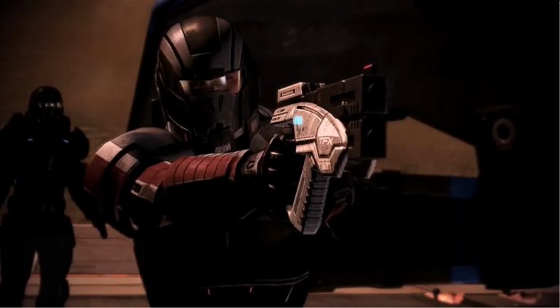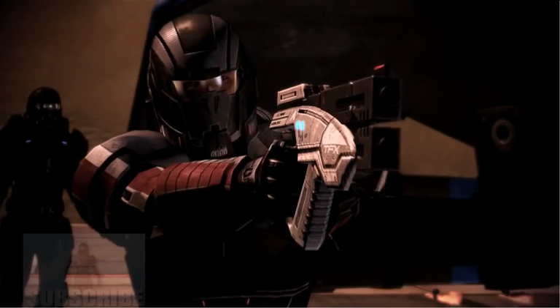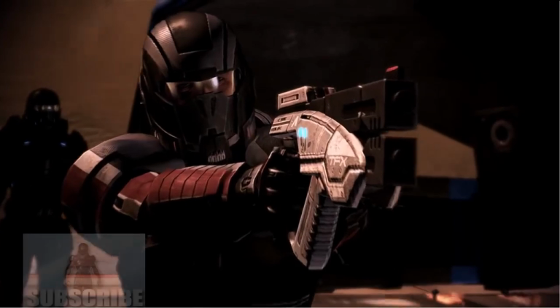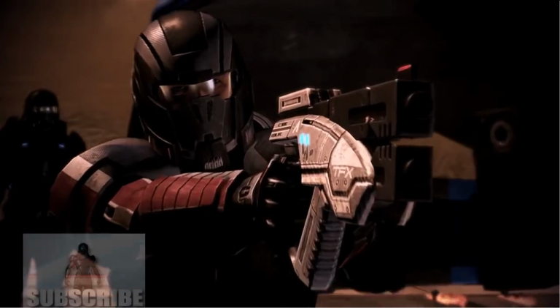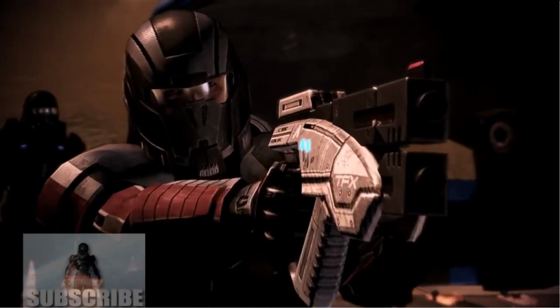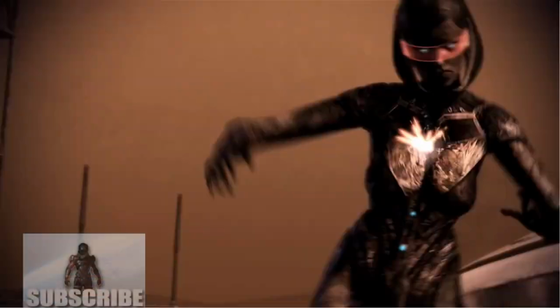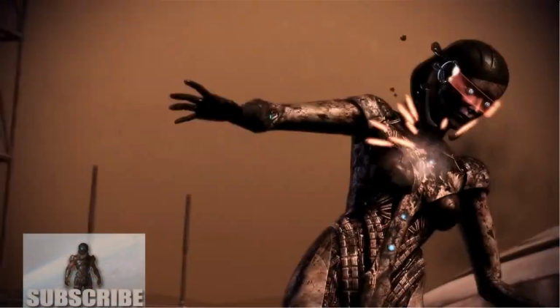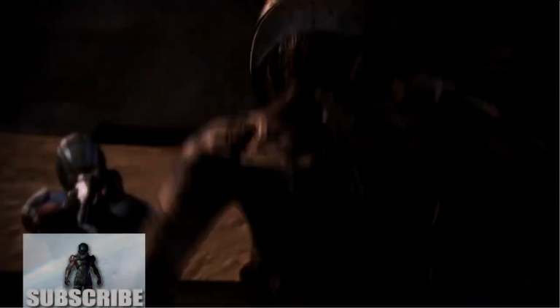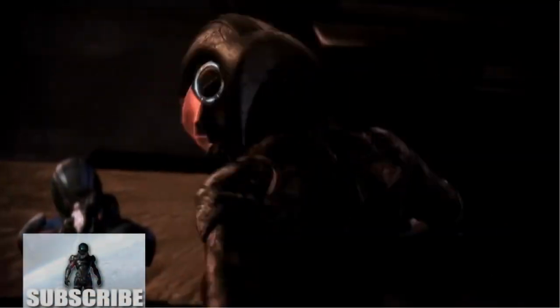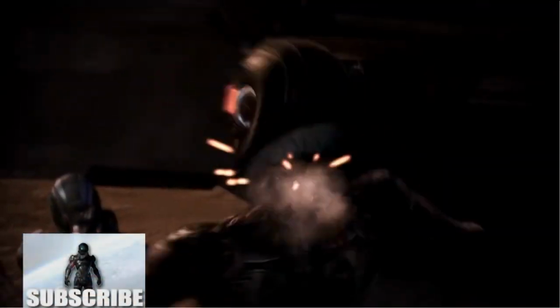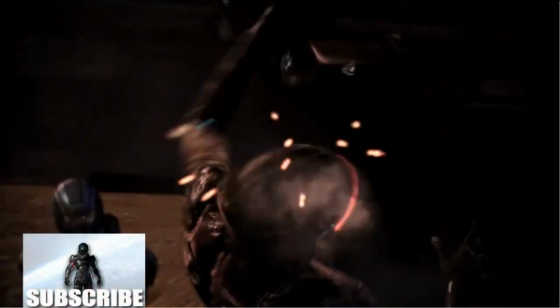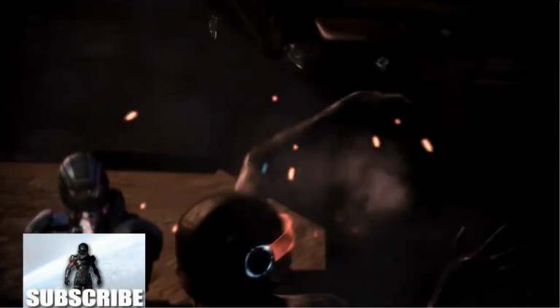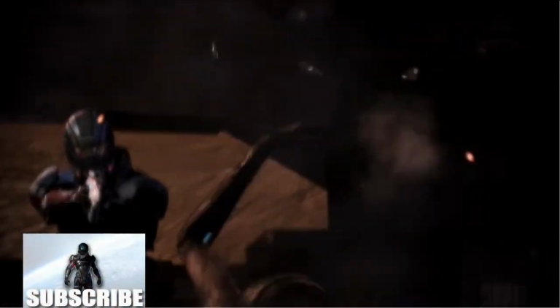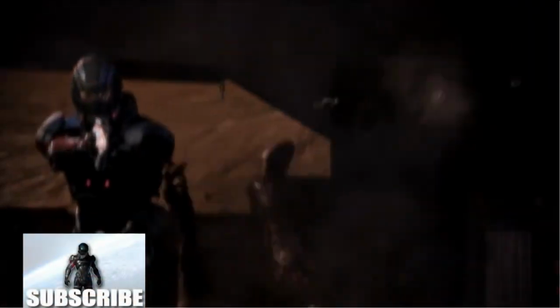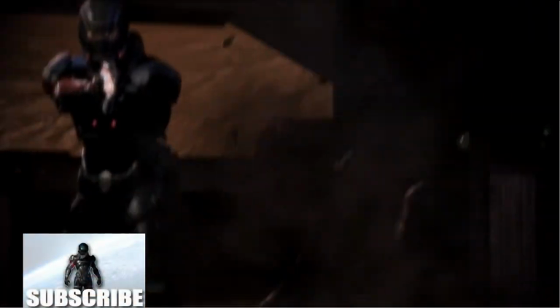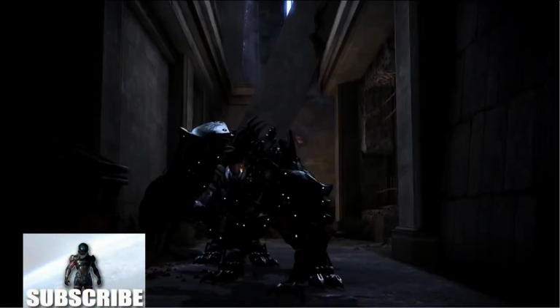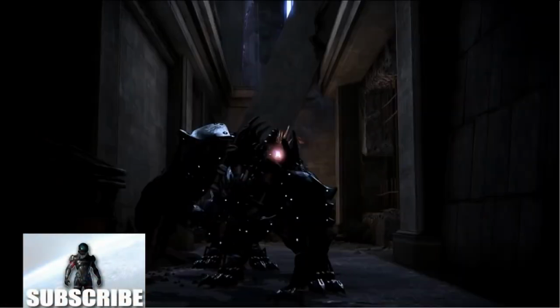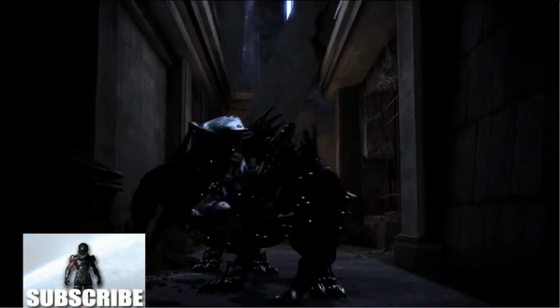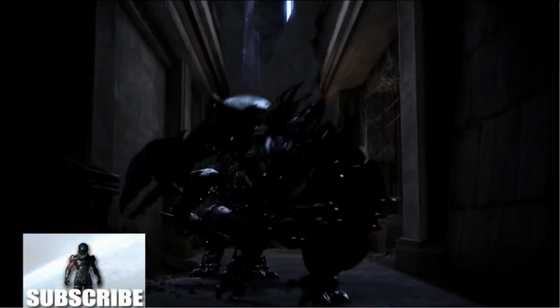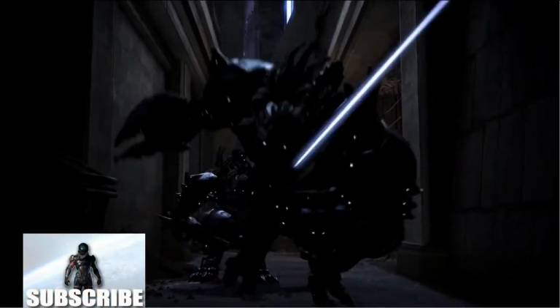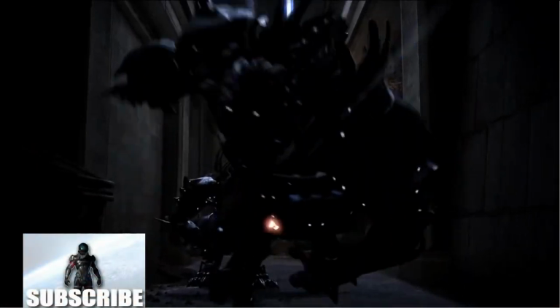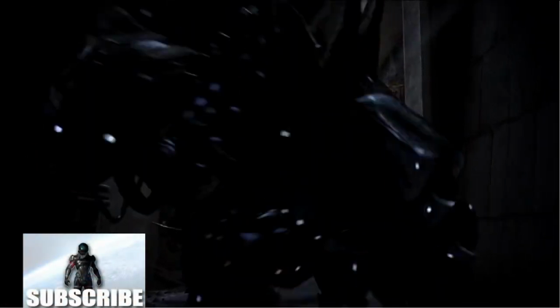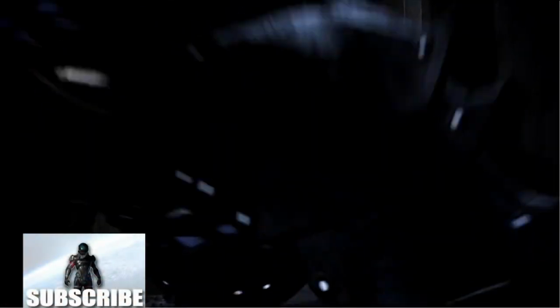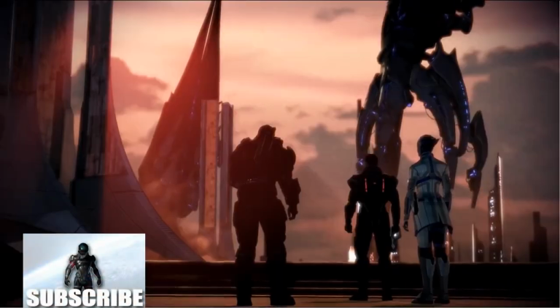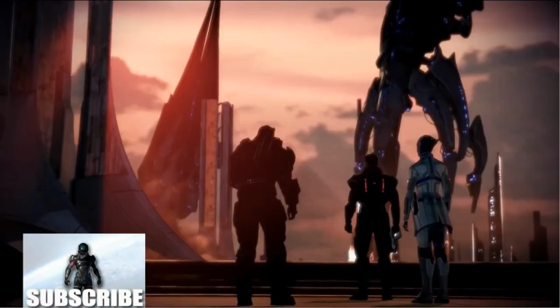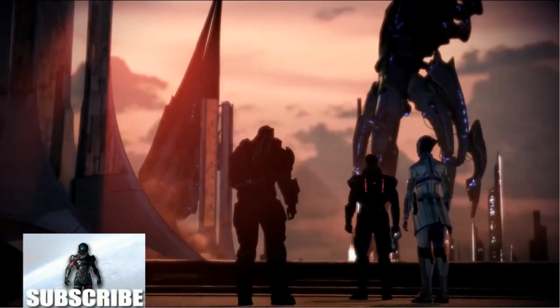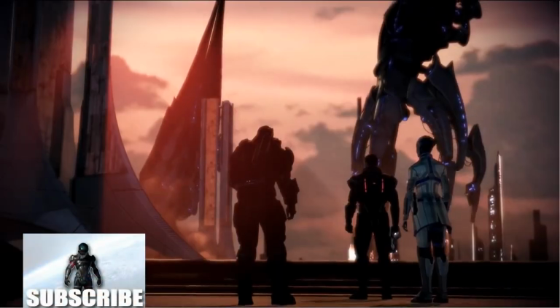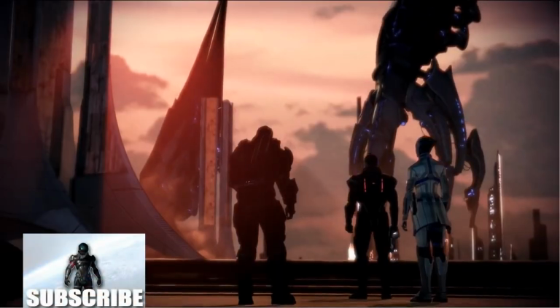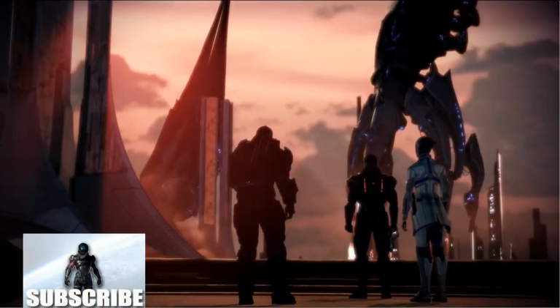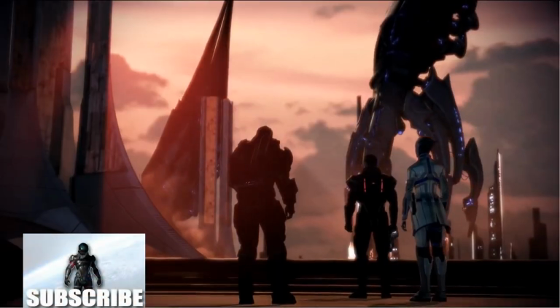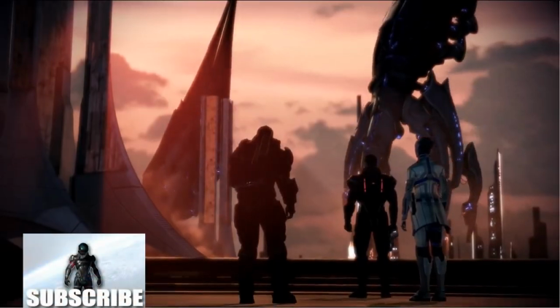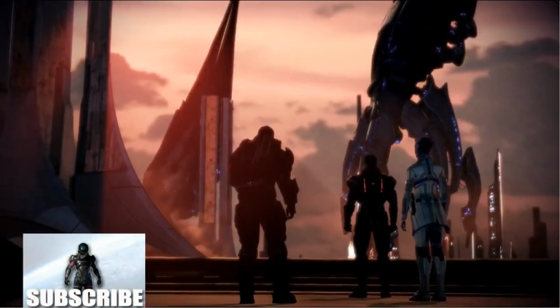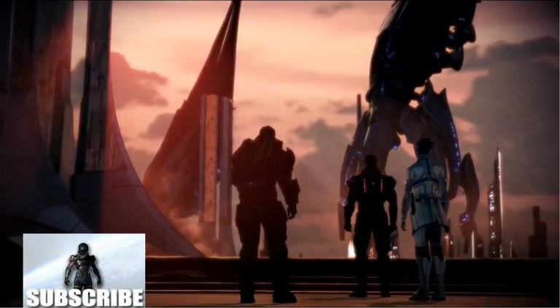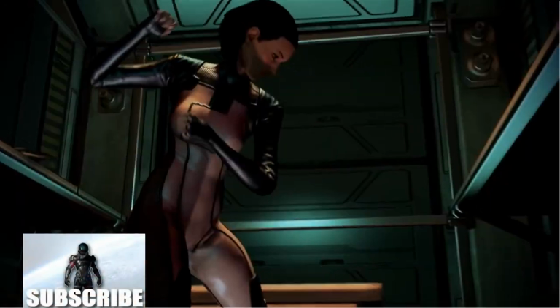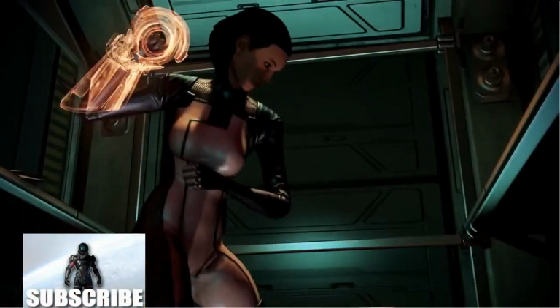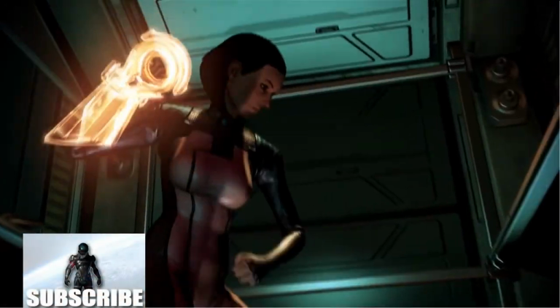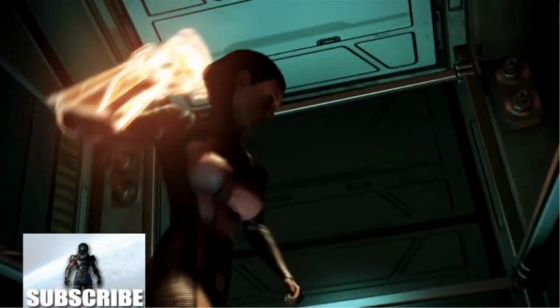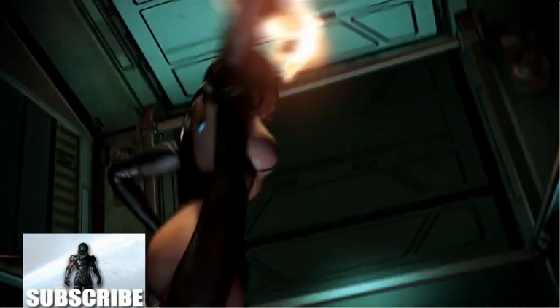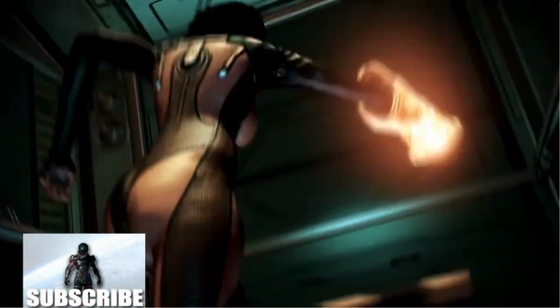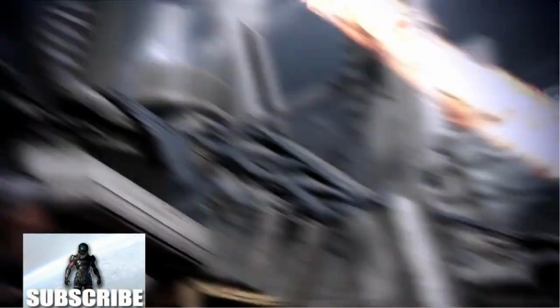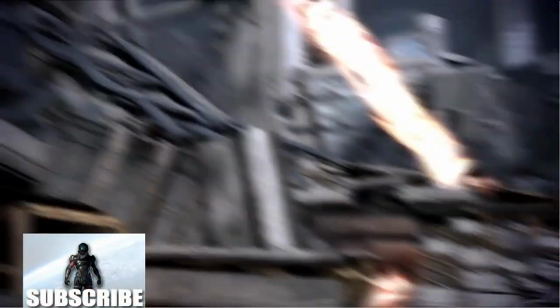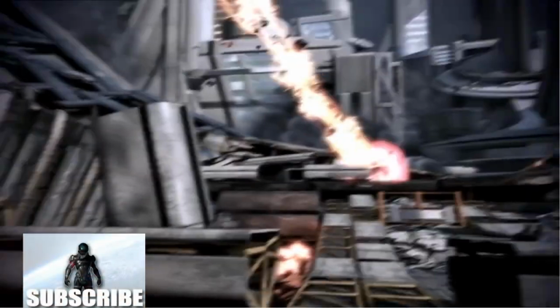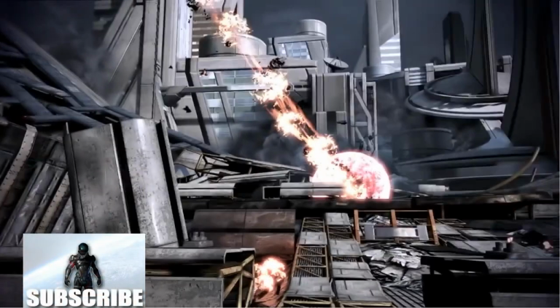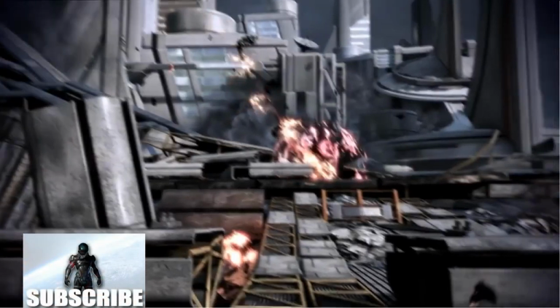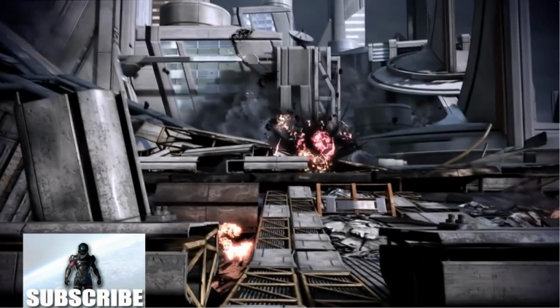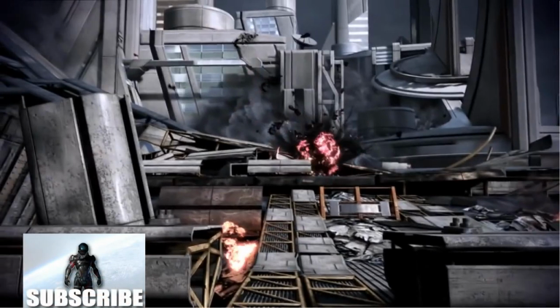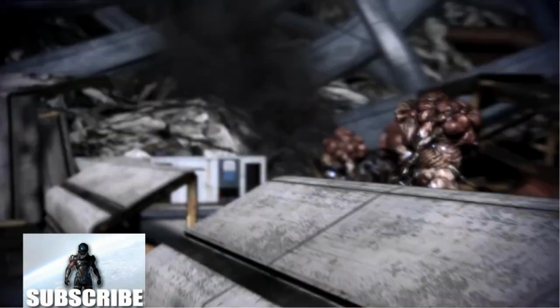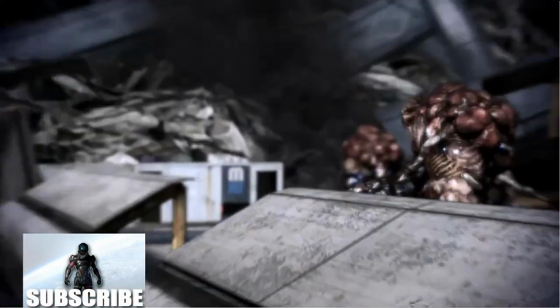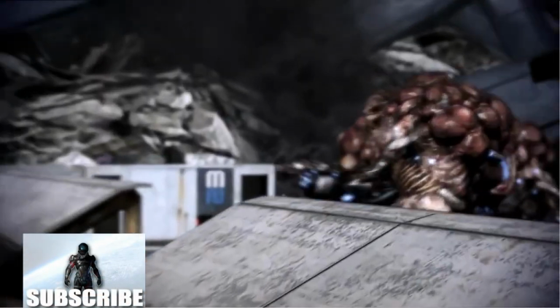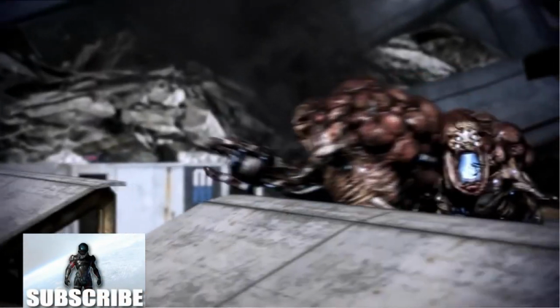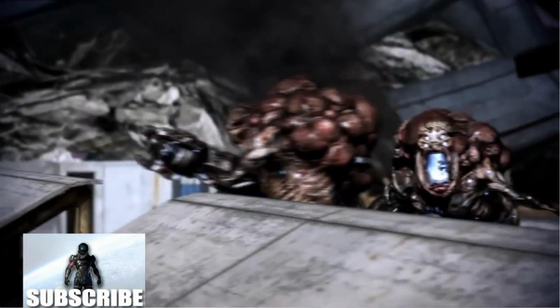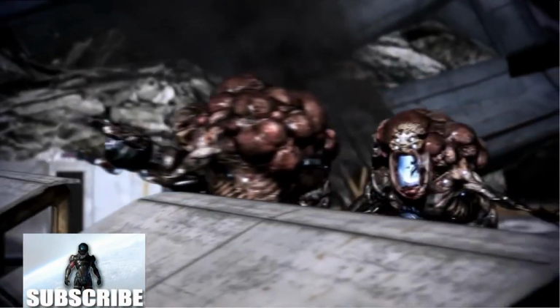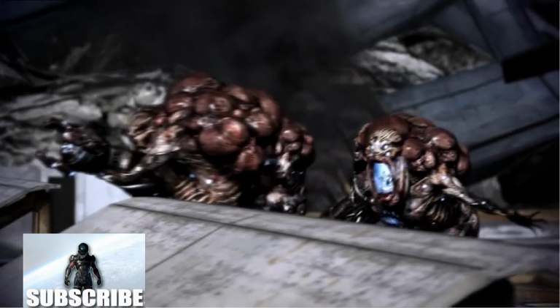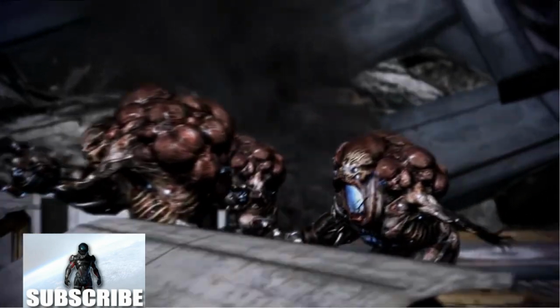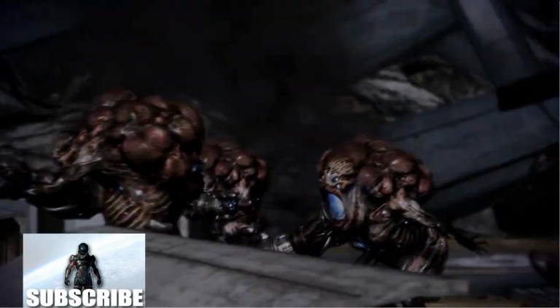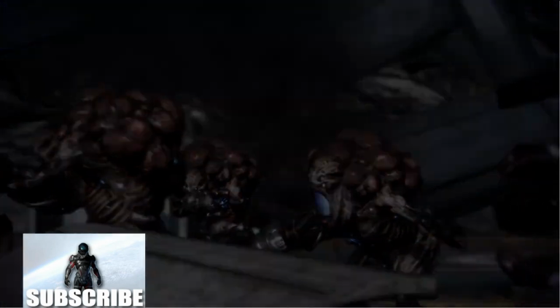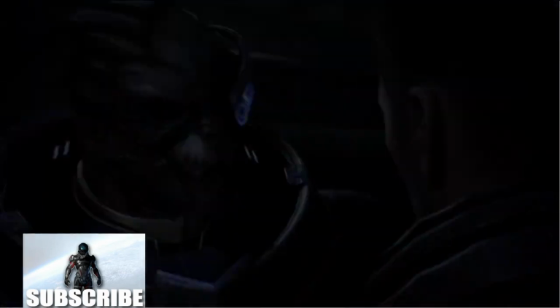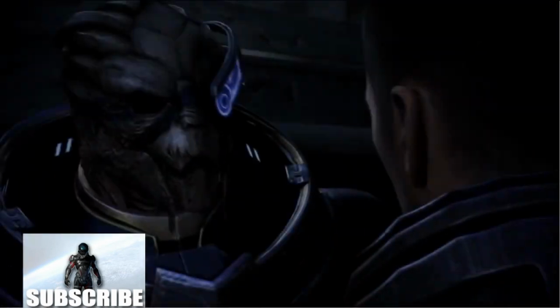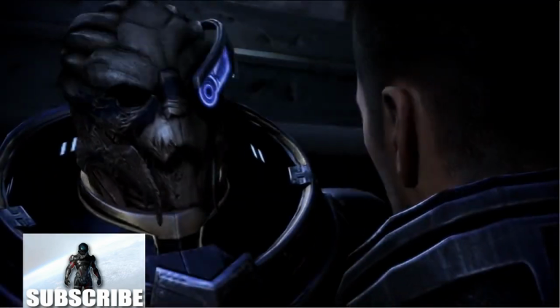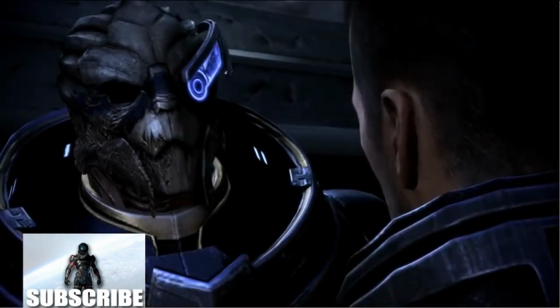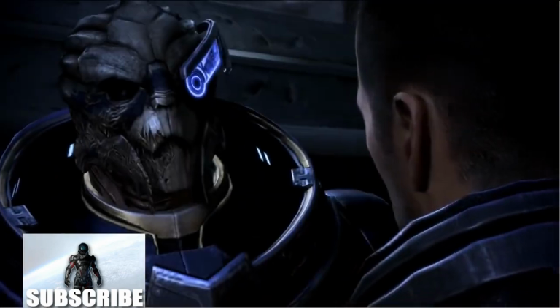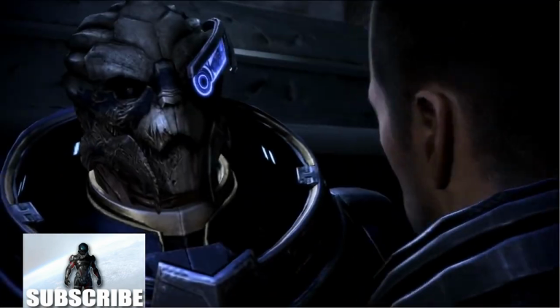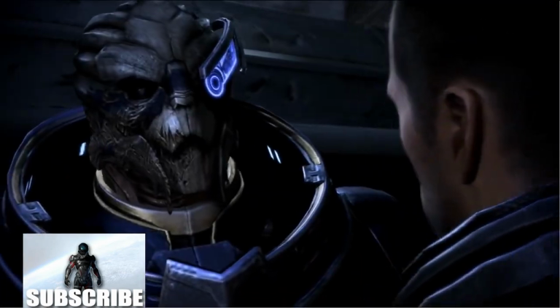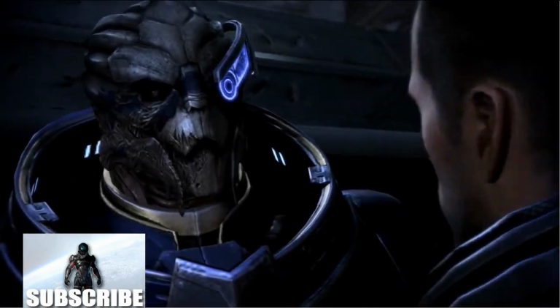Hello everyone, Invader1 here and welcome to N7 Spec Ops, a channel fully dedicated to all things Mass Effect.